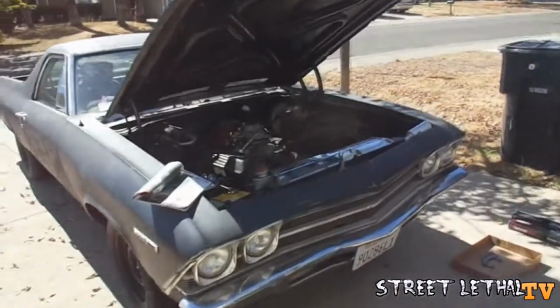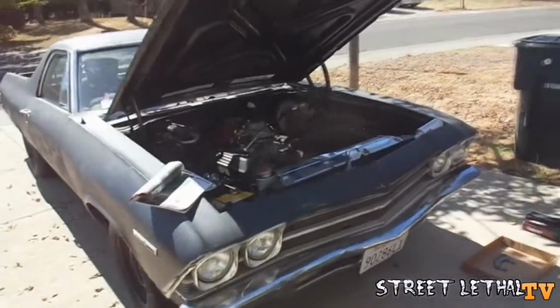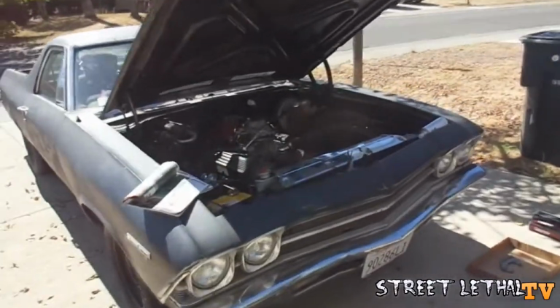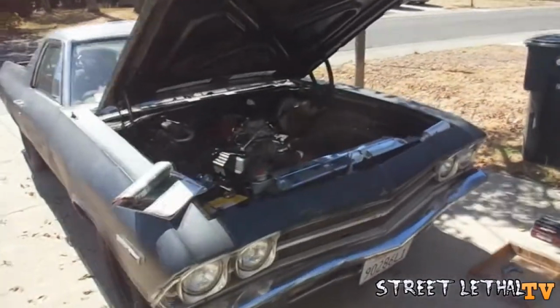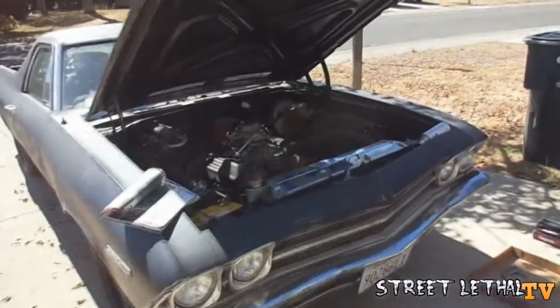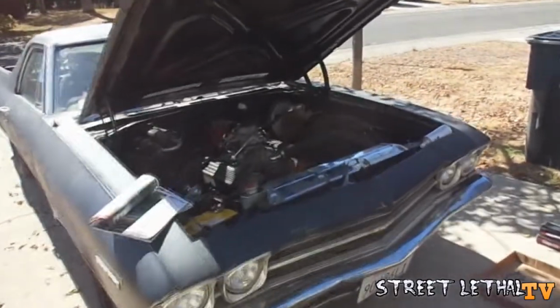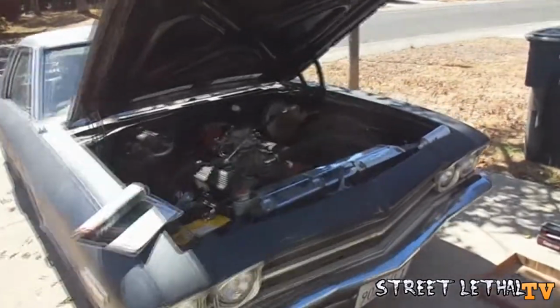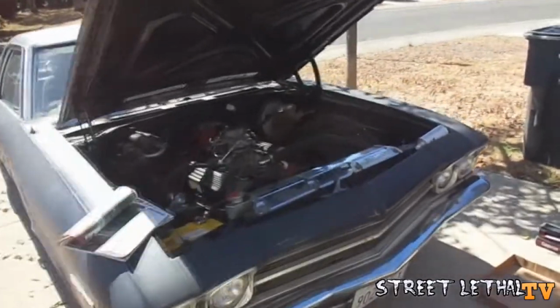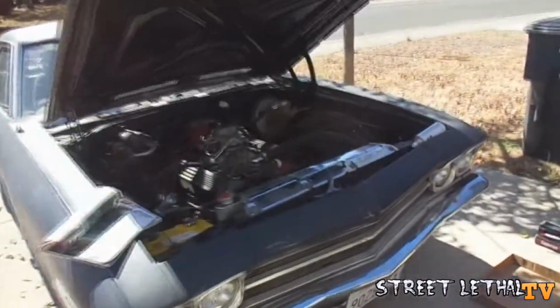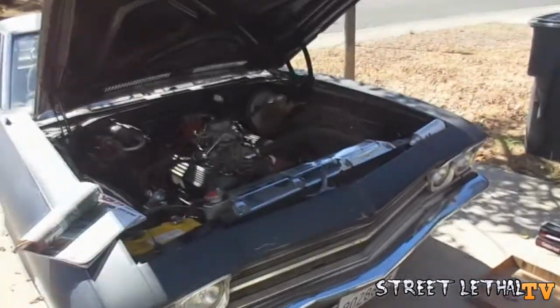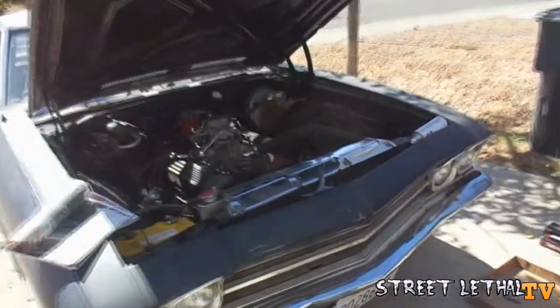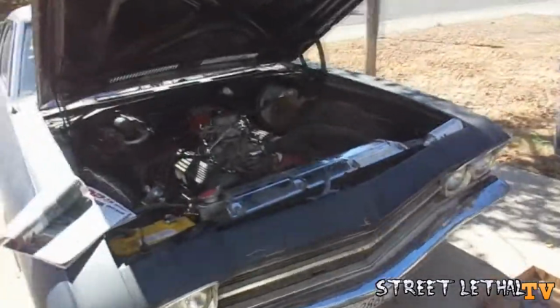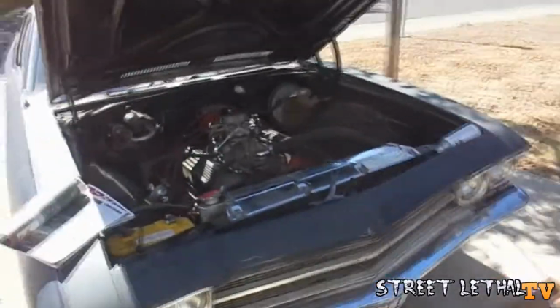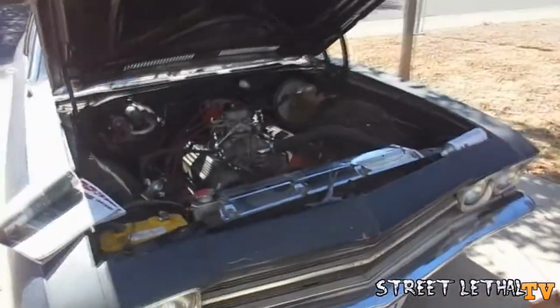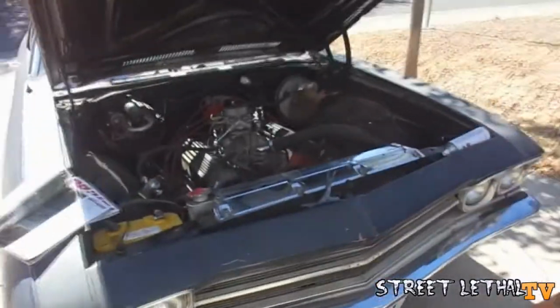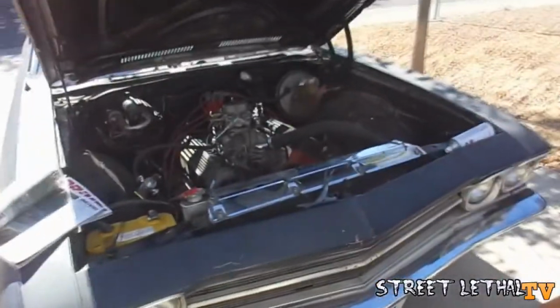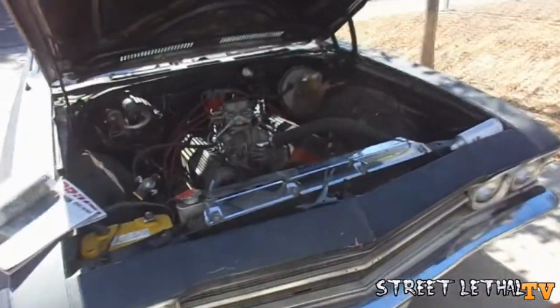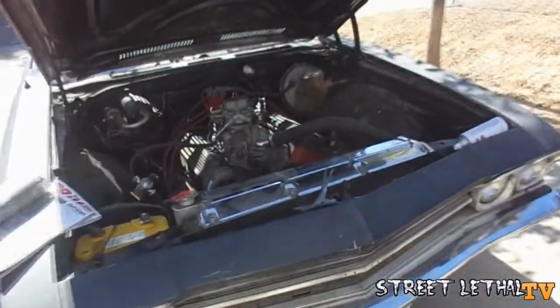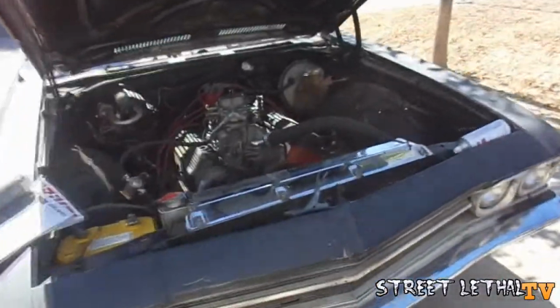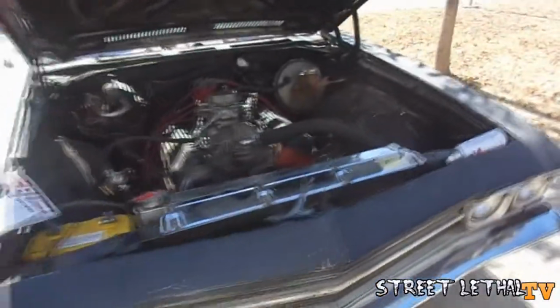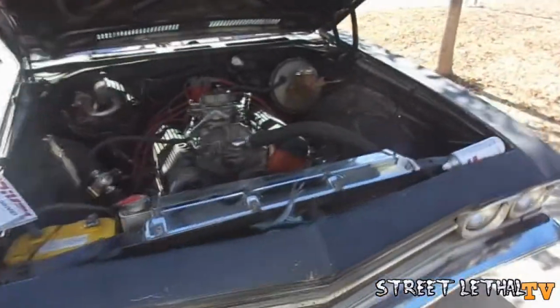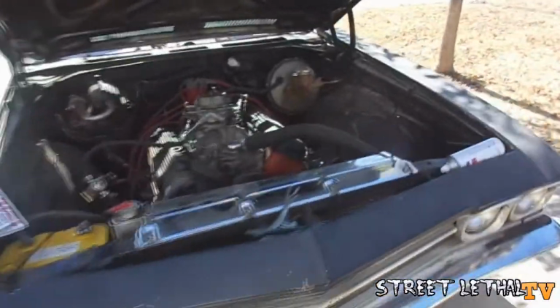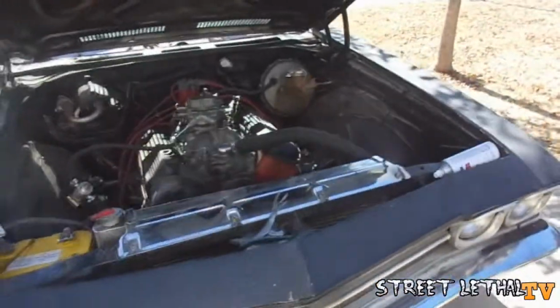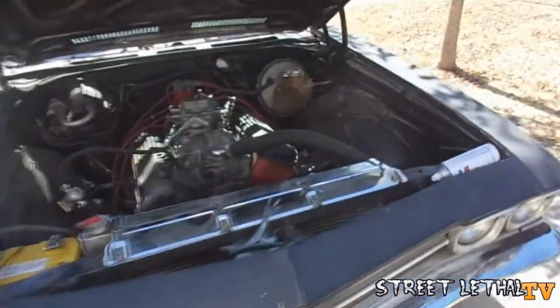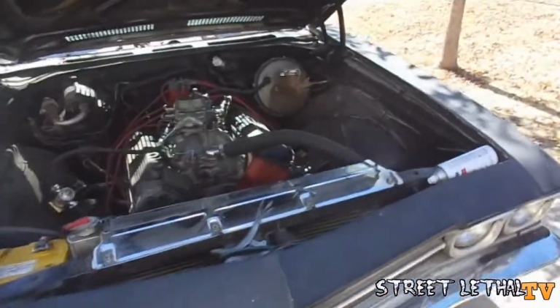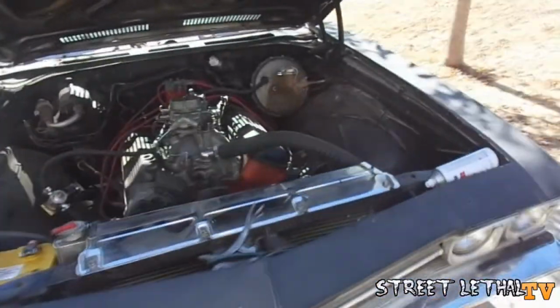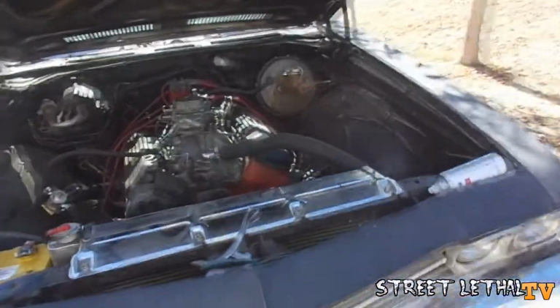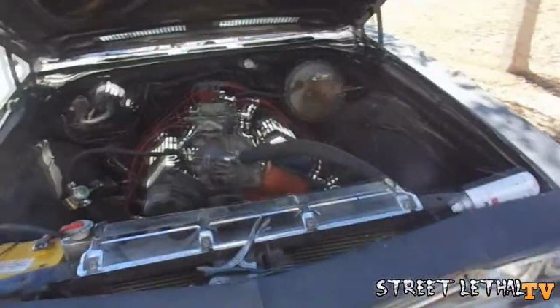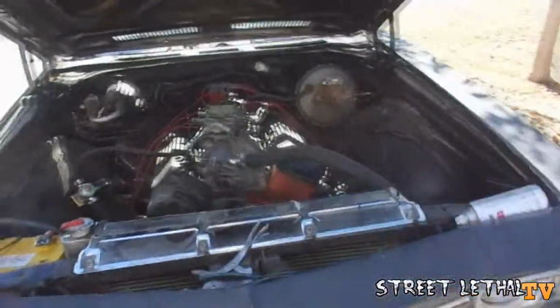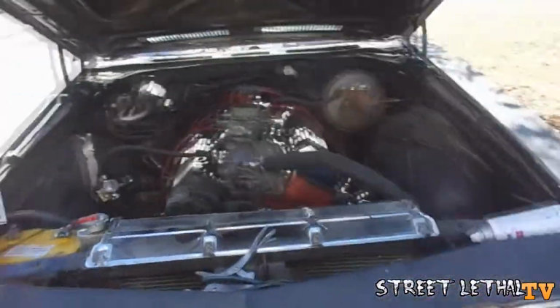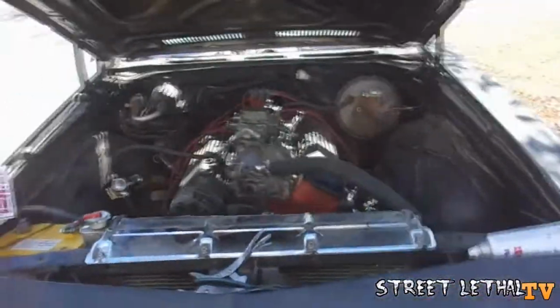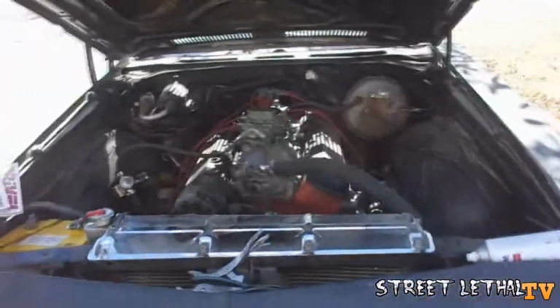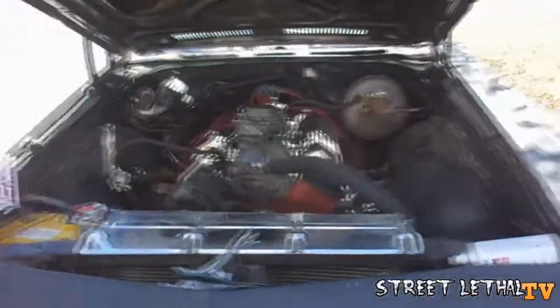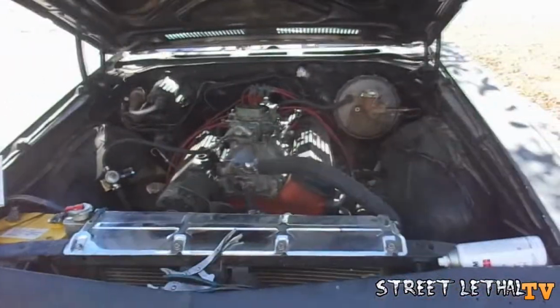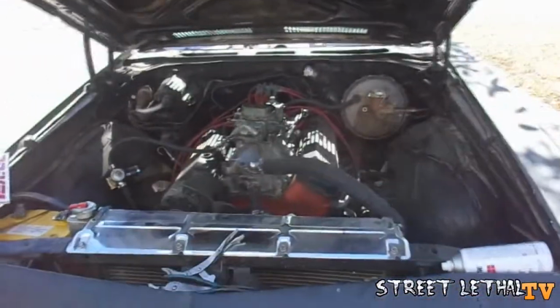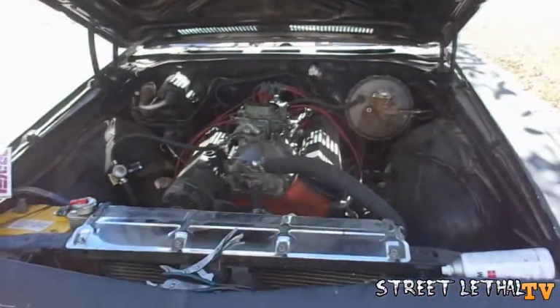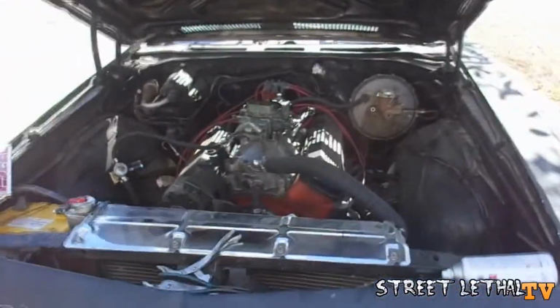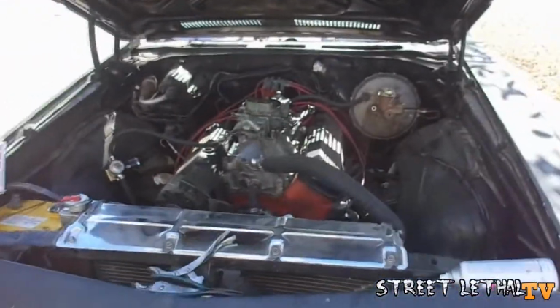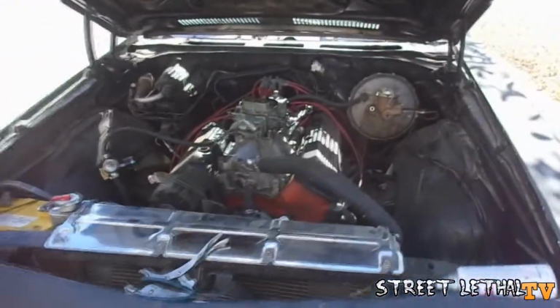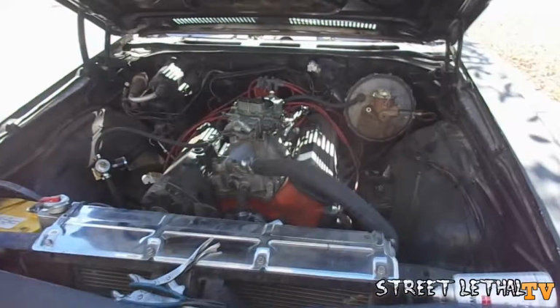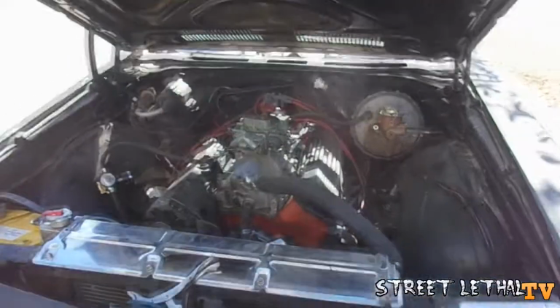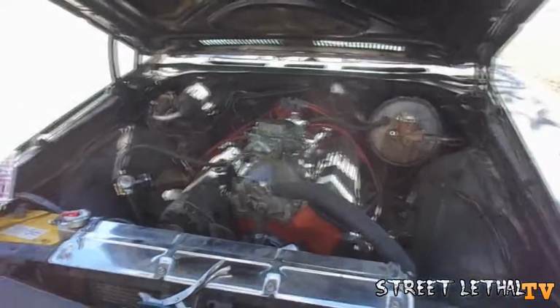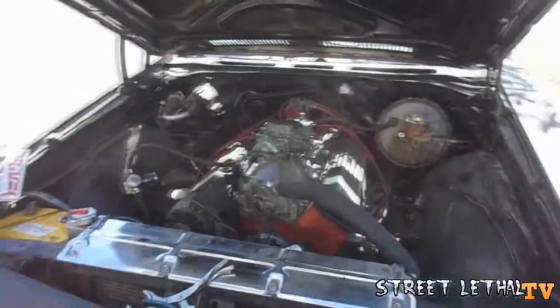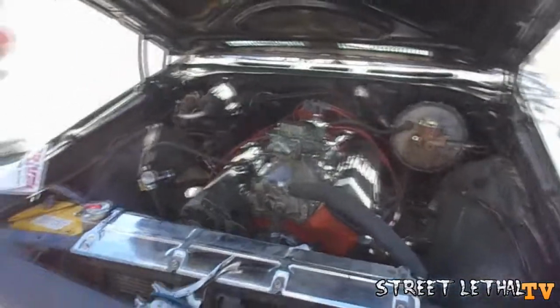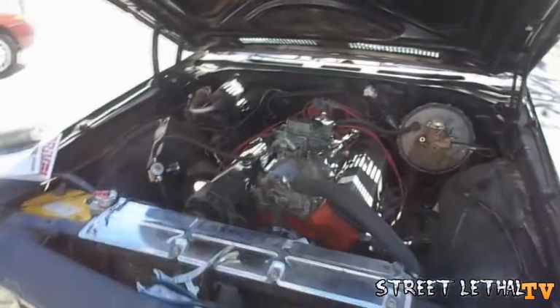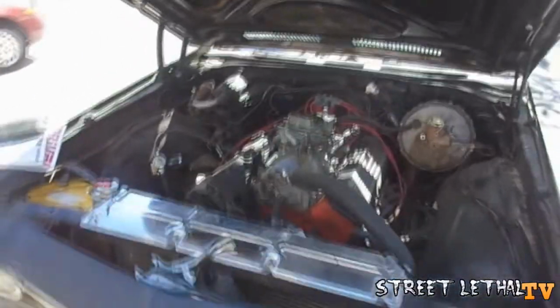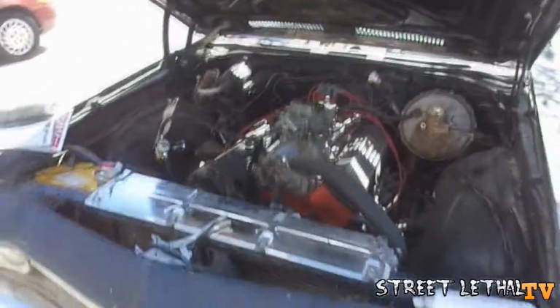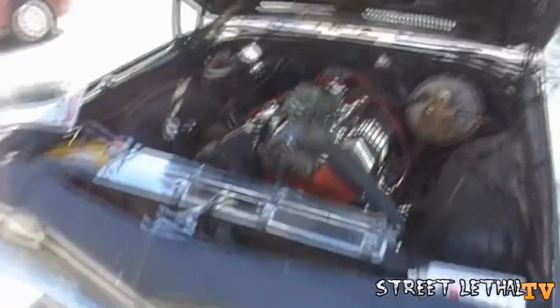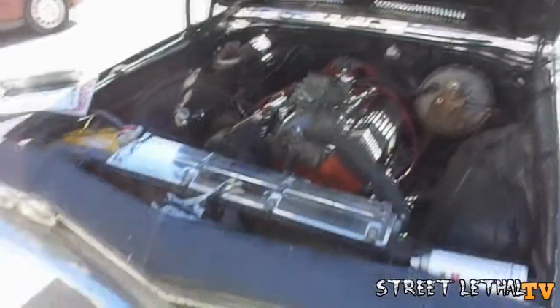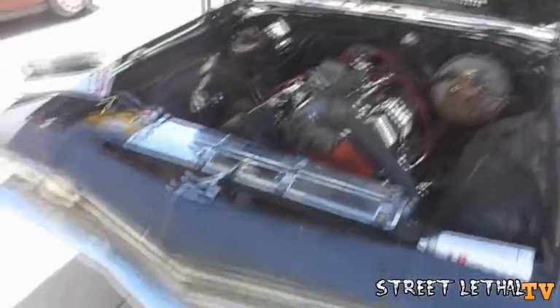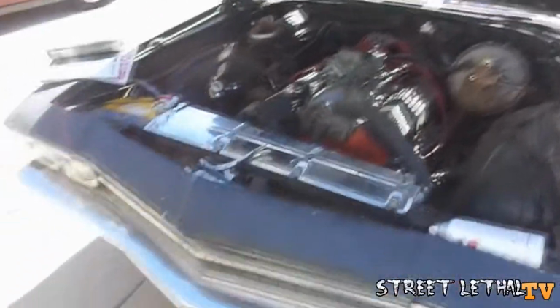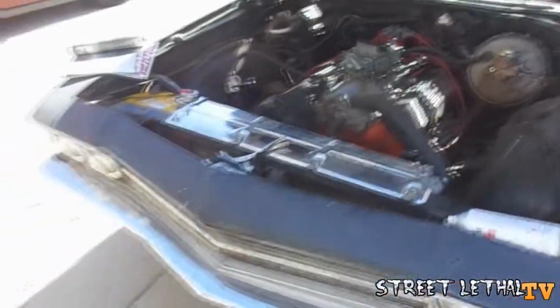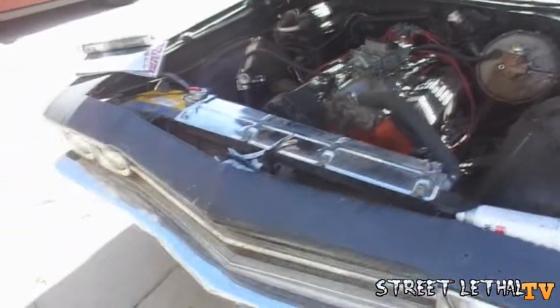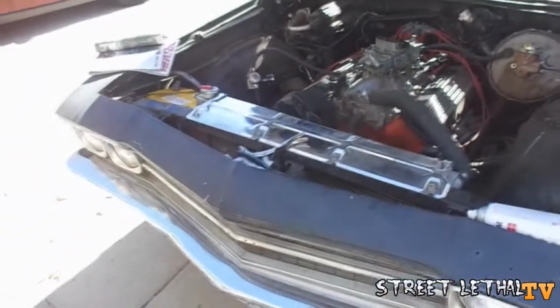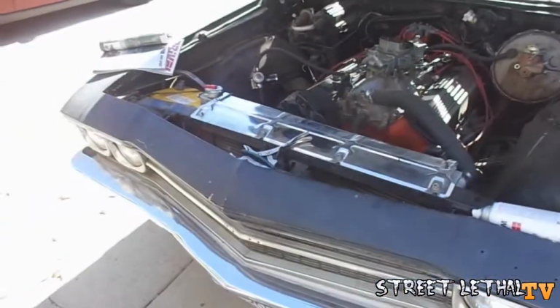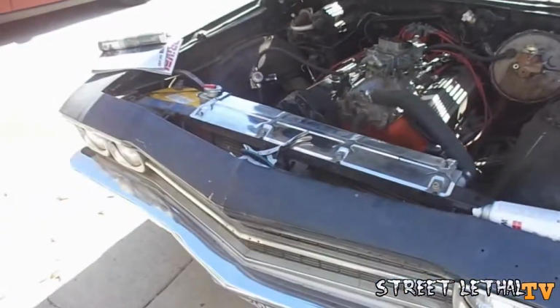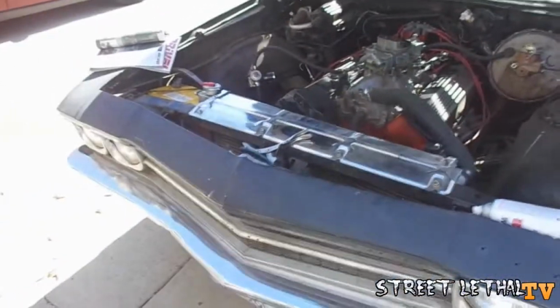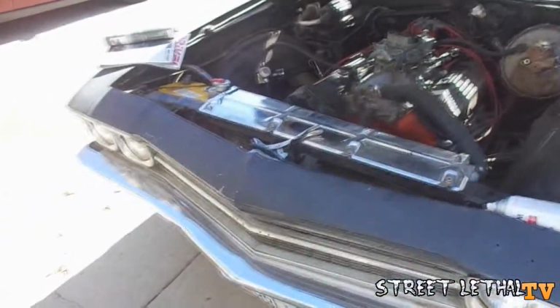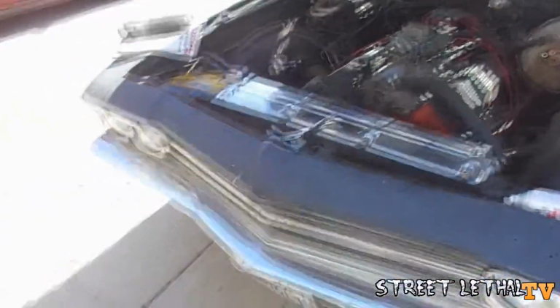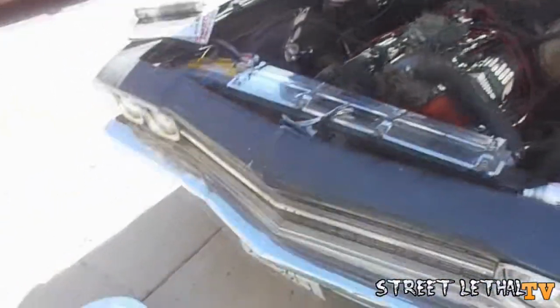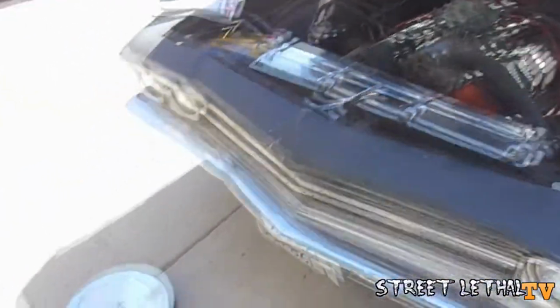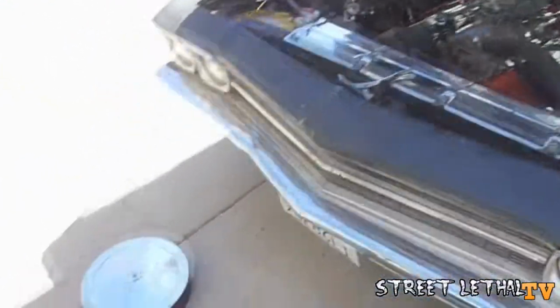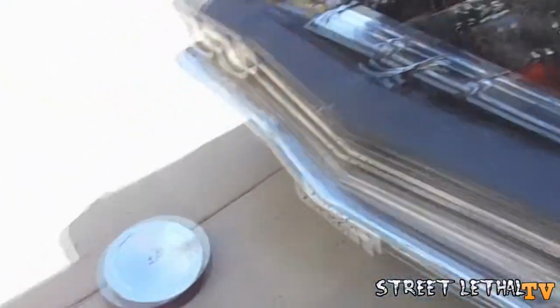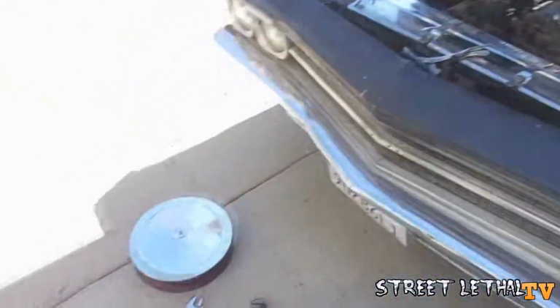What's good YouTube, it's me Mr. HD3. Got the '69 El Camino out today.